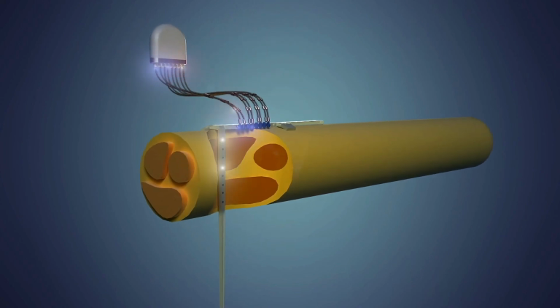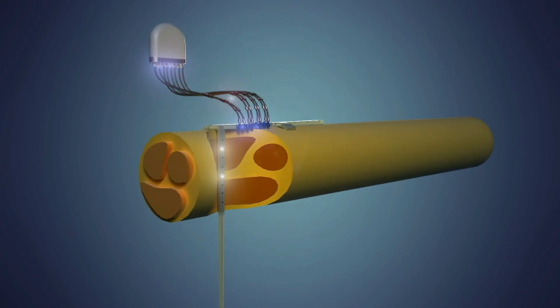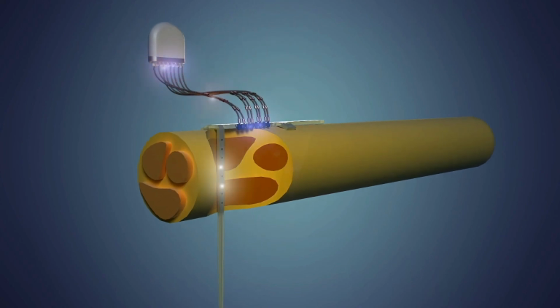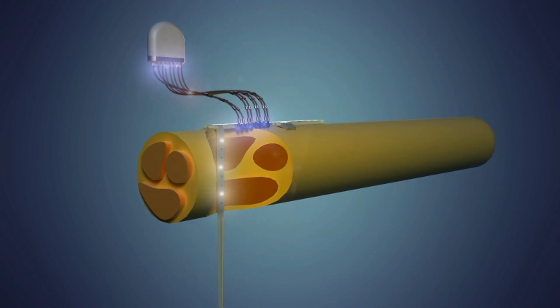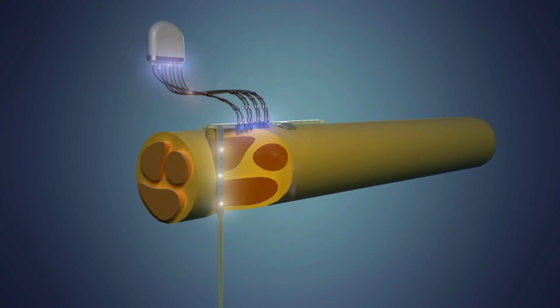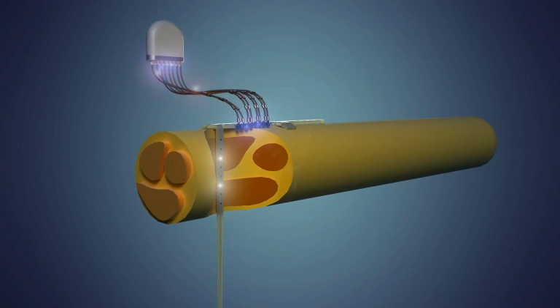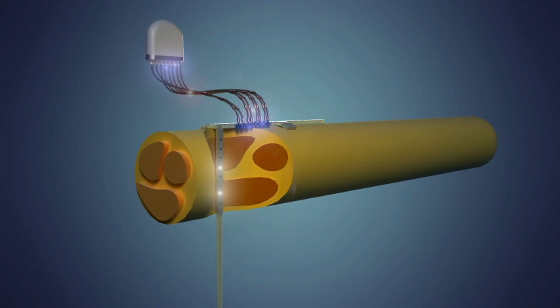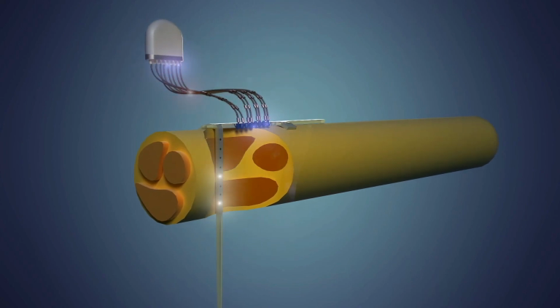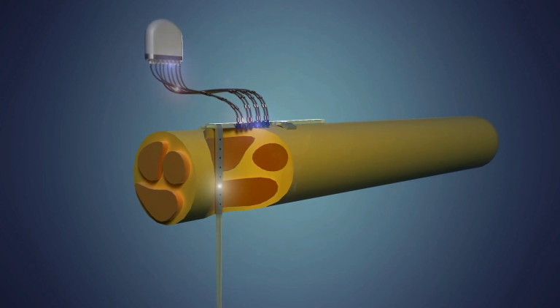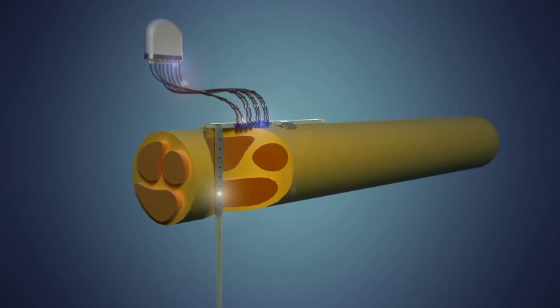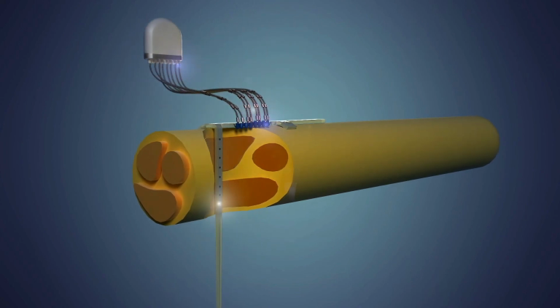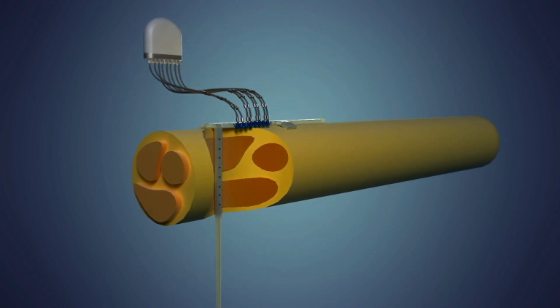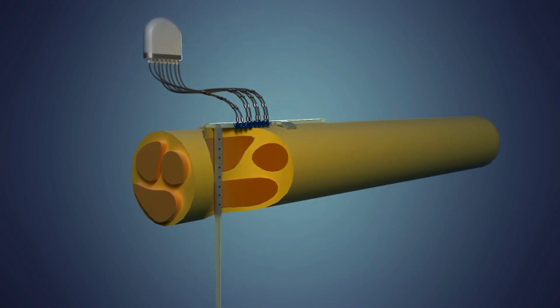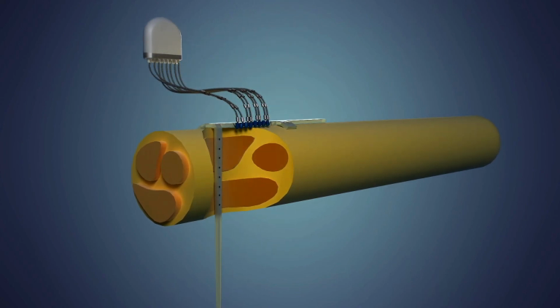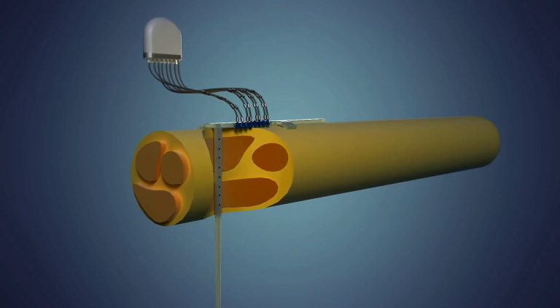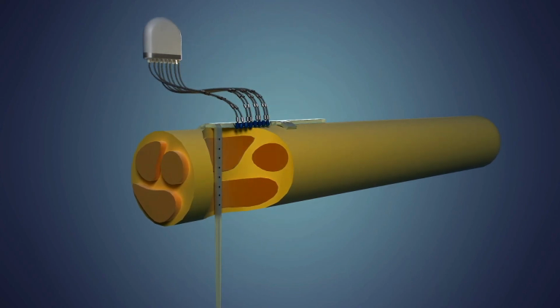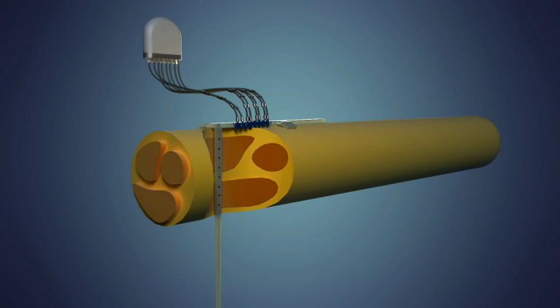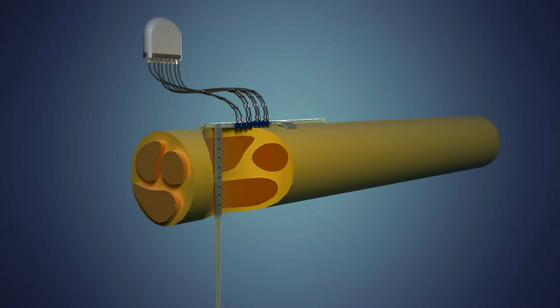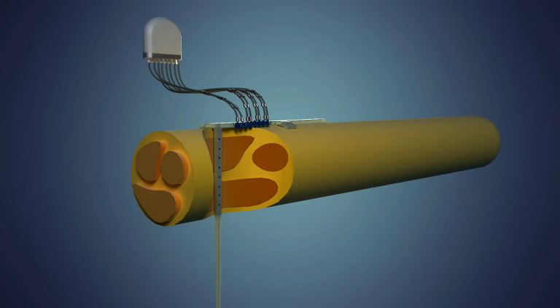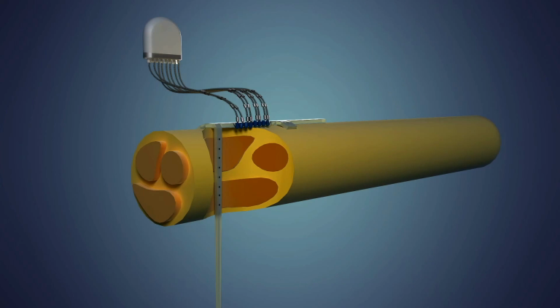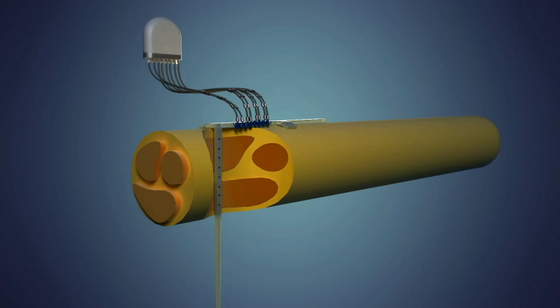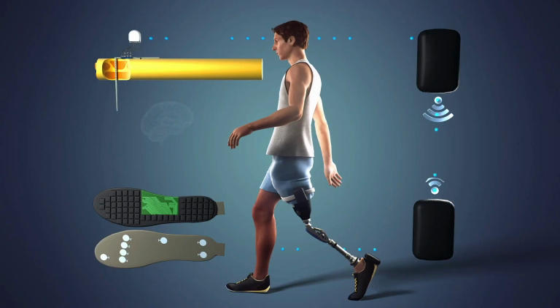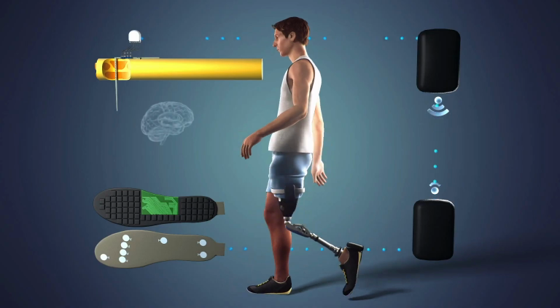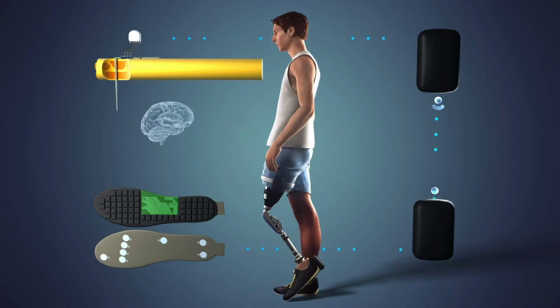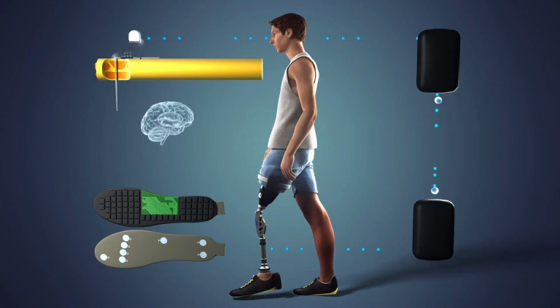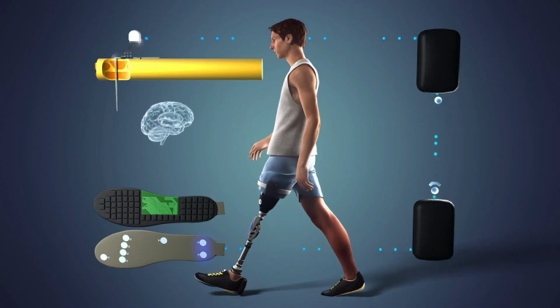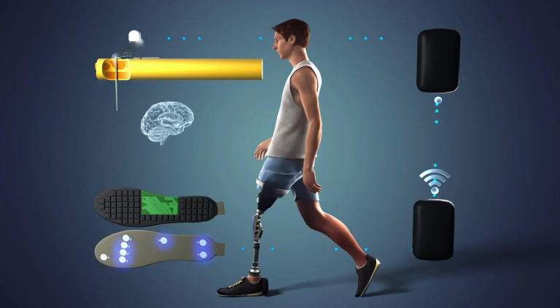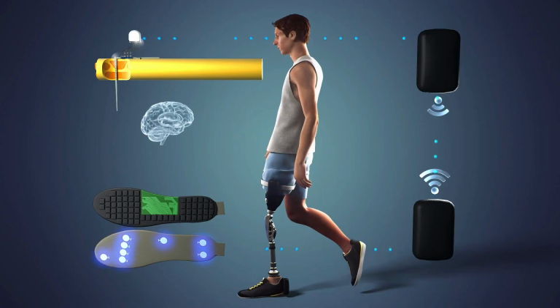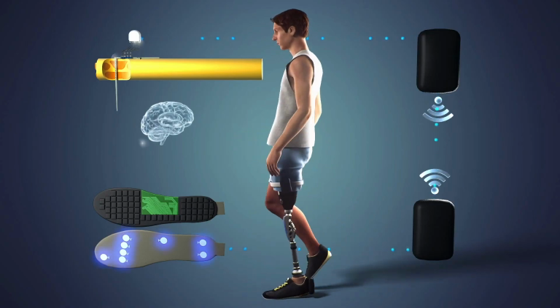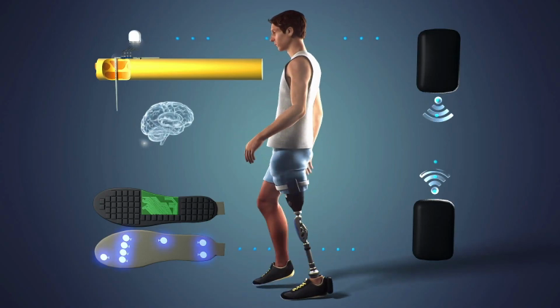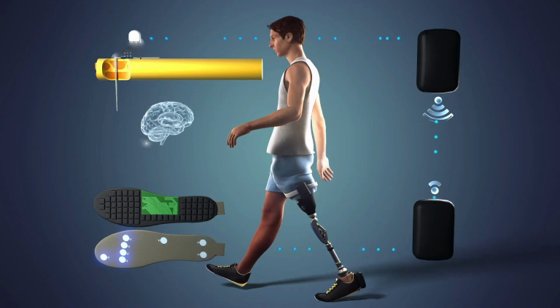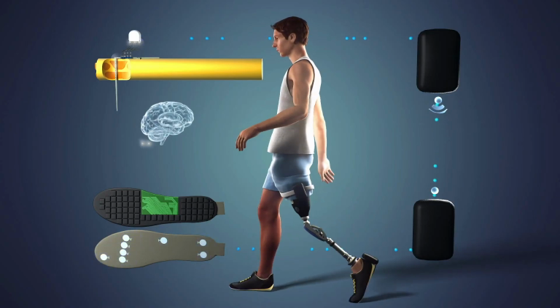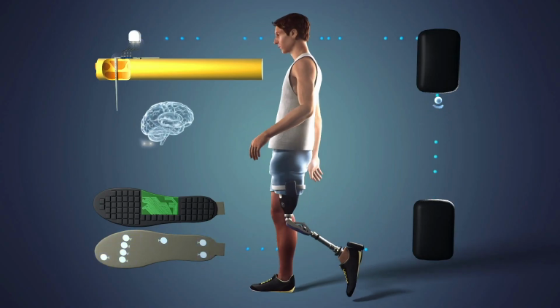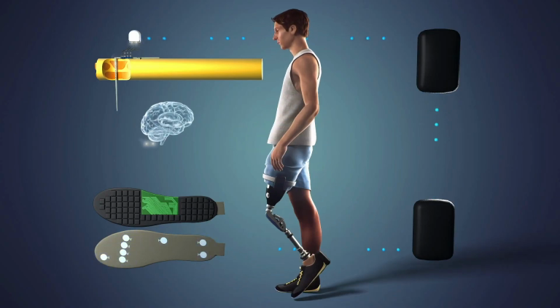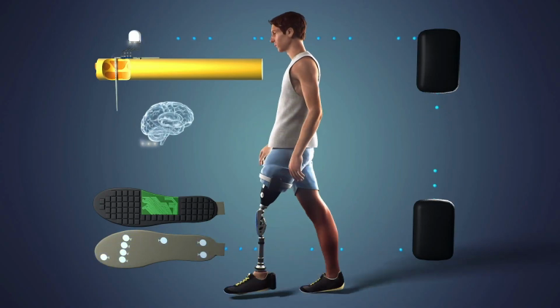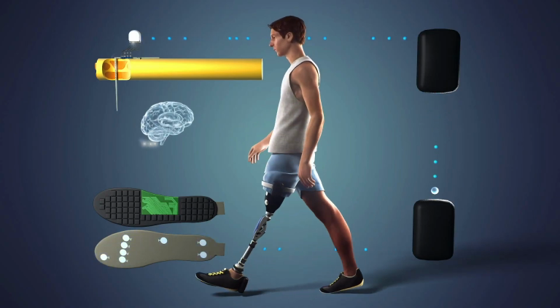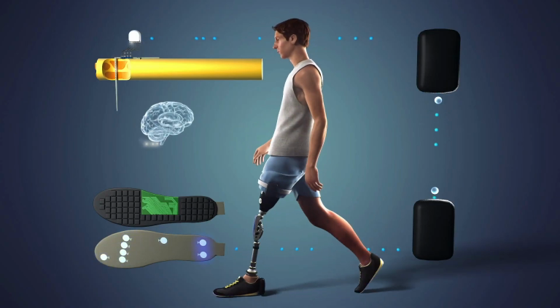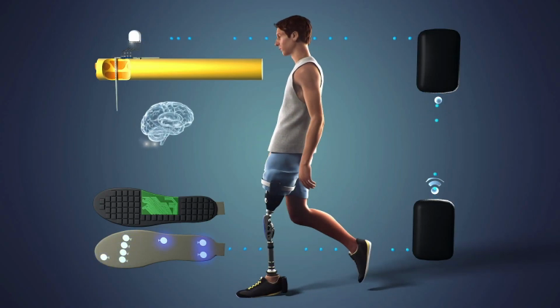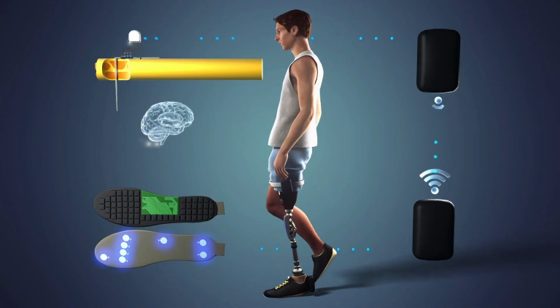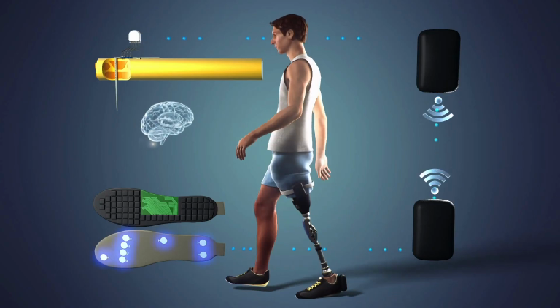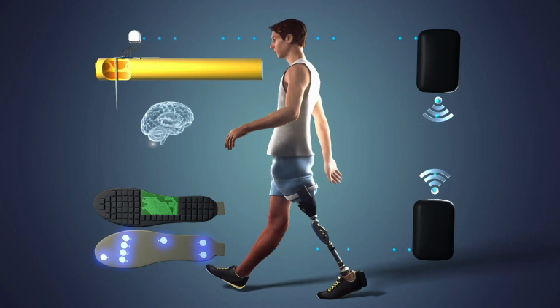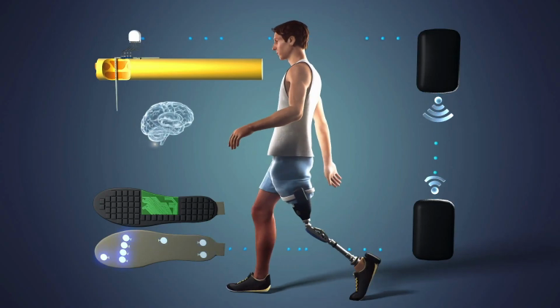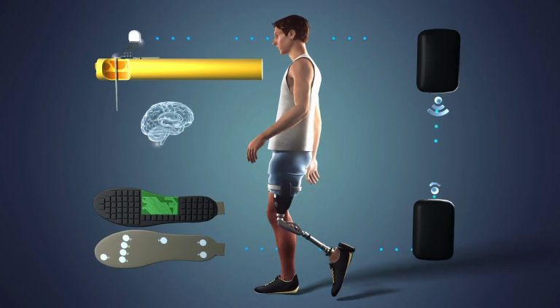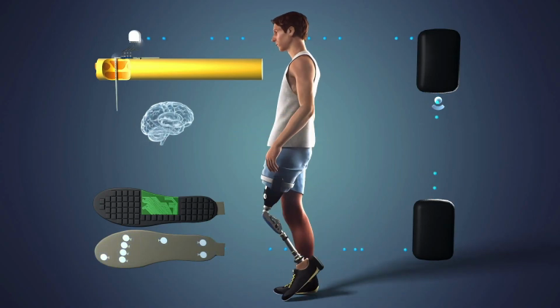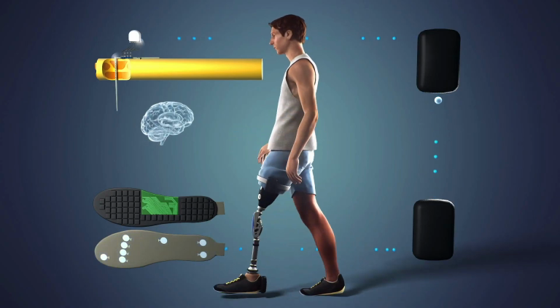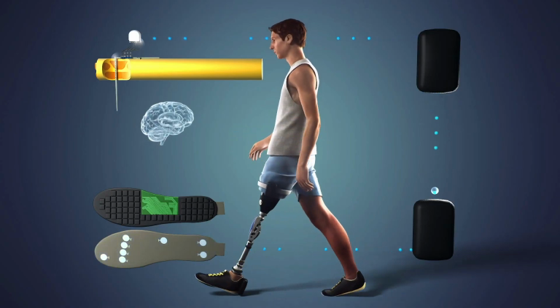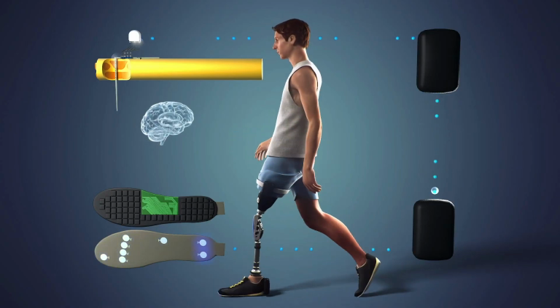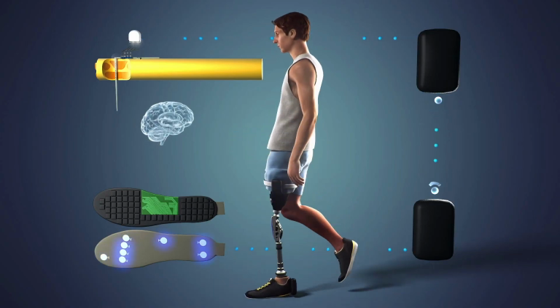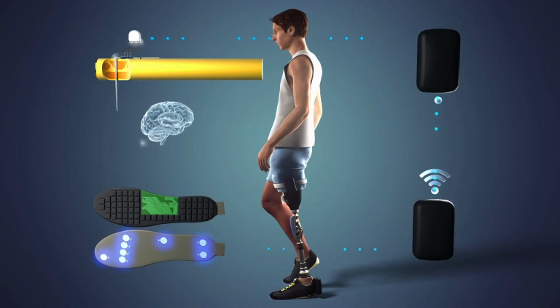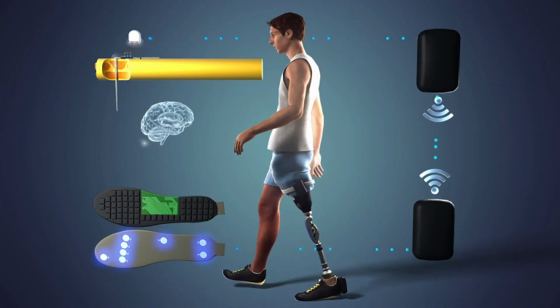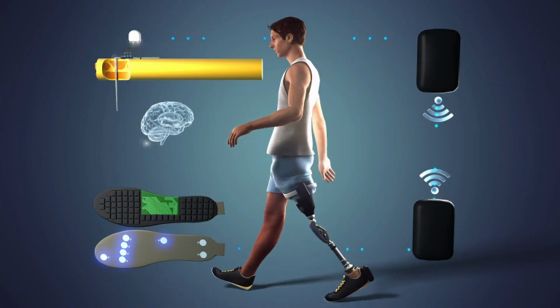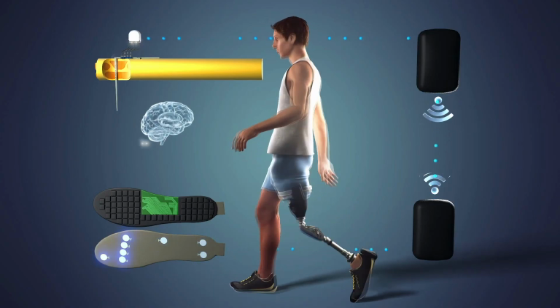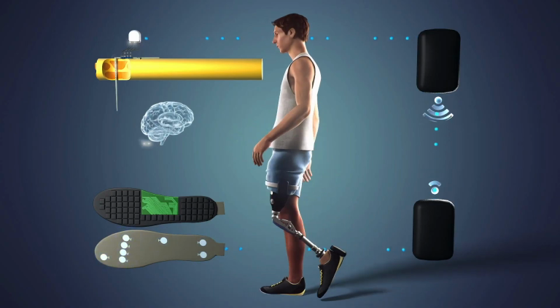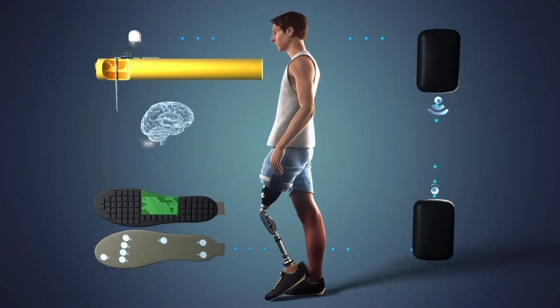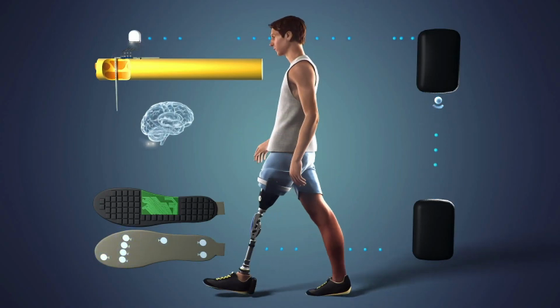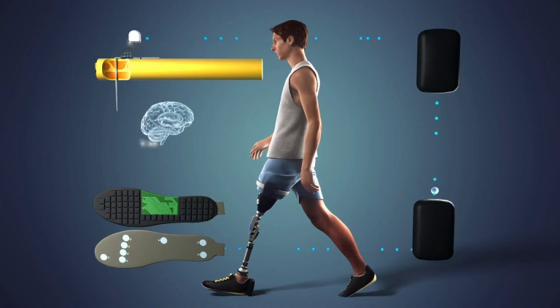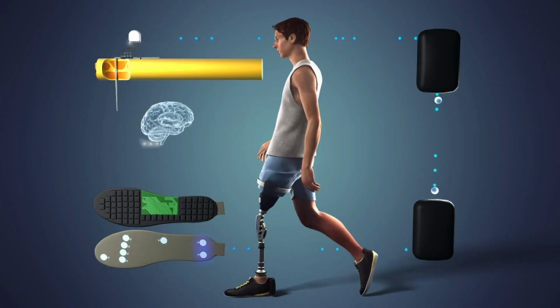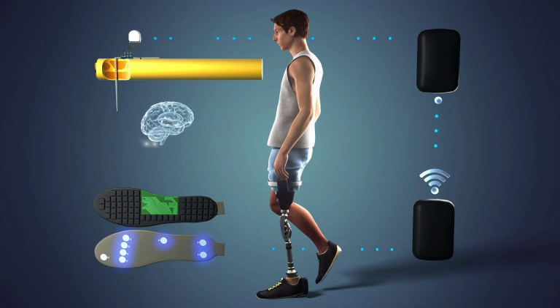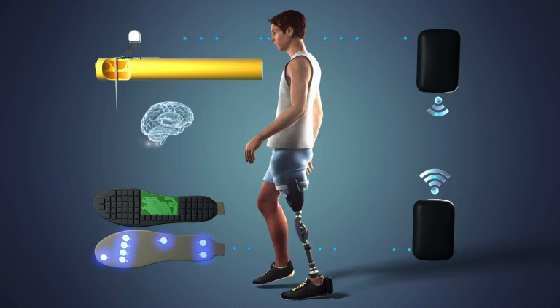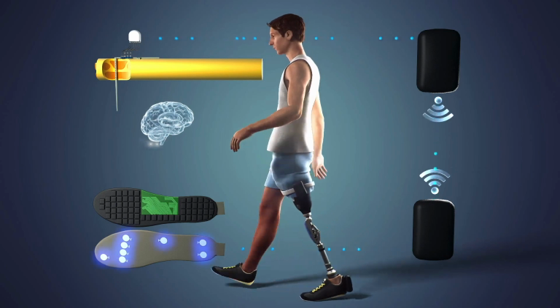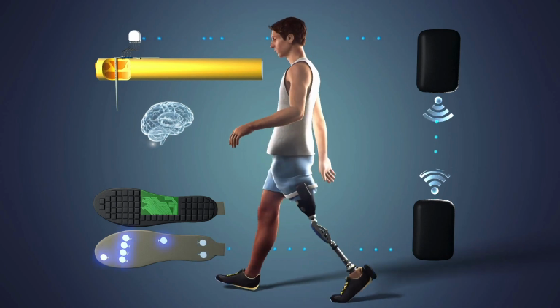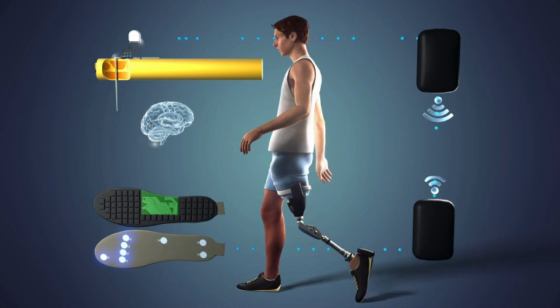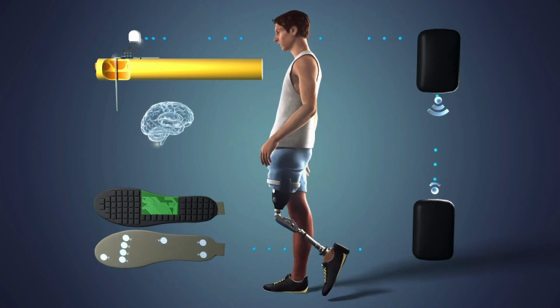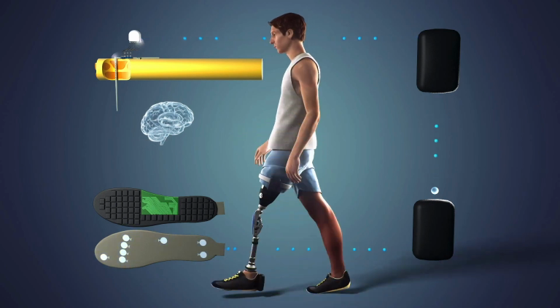Then nature does the rest, because the signals from the nerve are conveyed to the brain of the subject, which is able to feel the prosthesis.